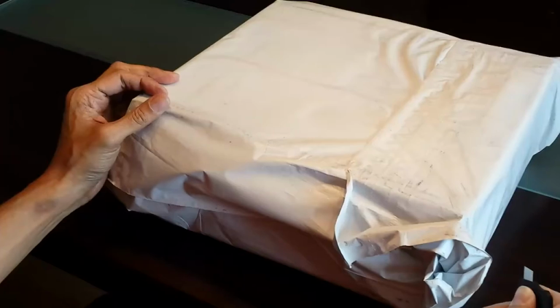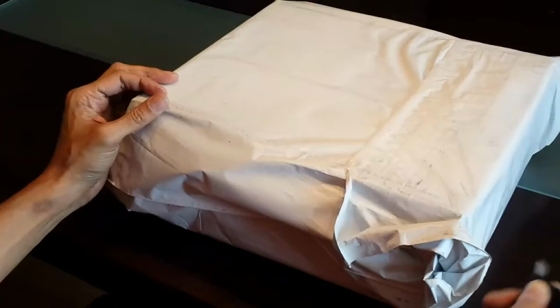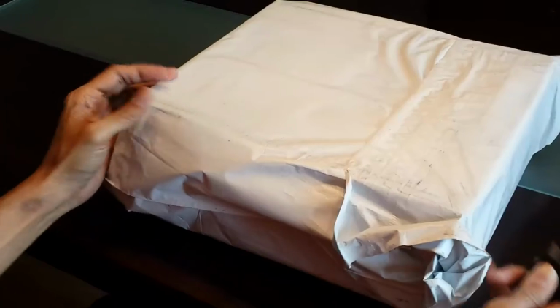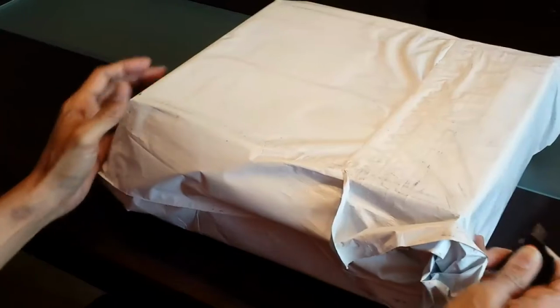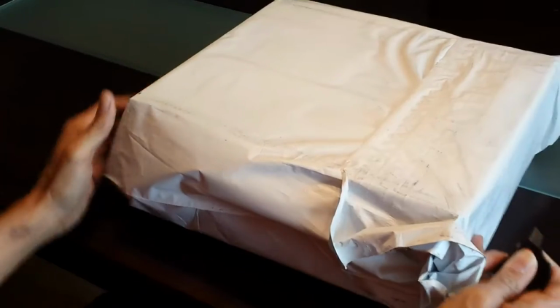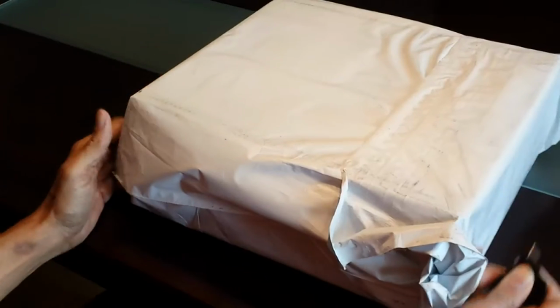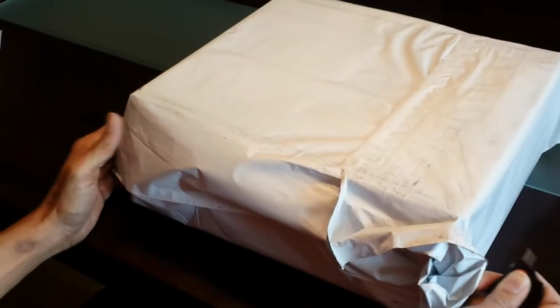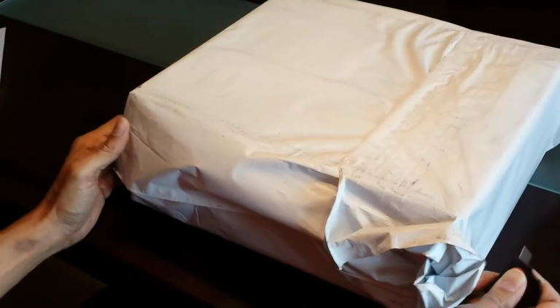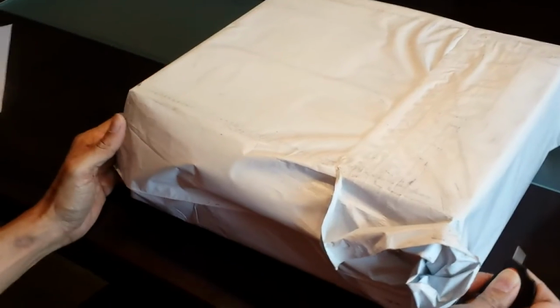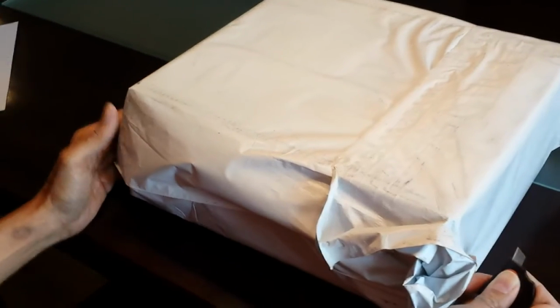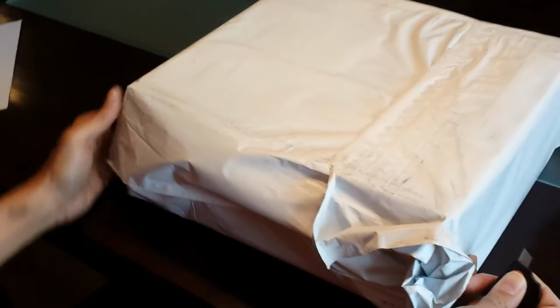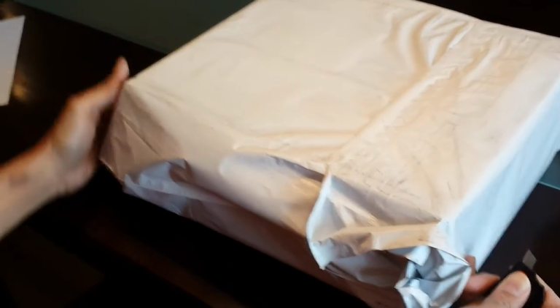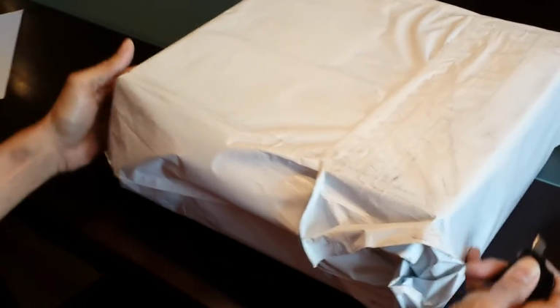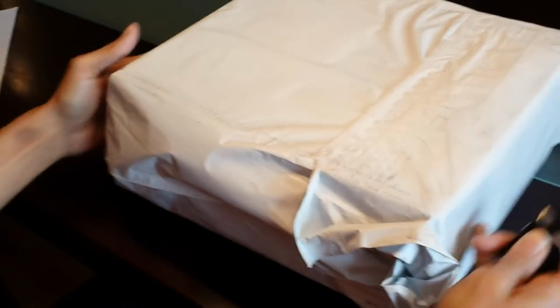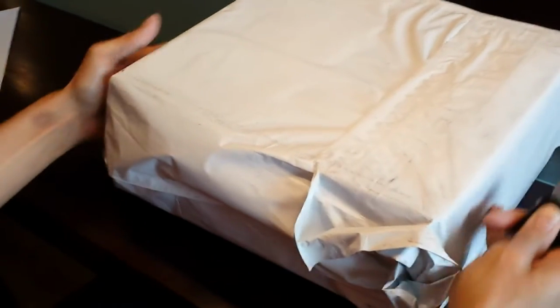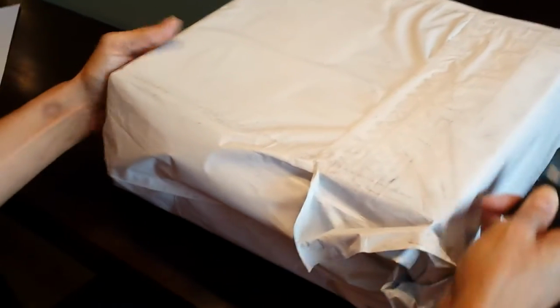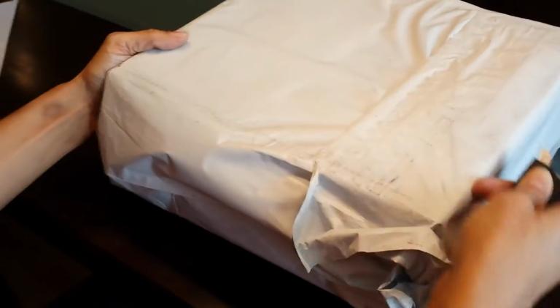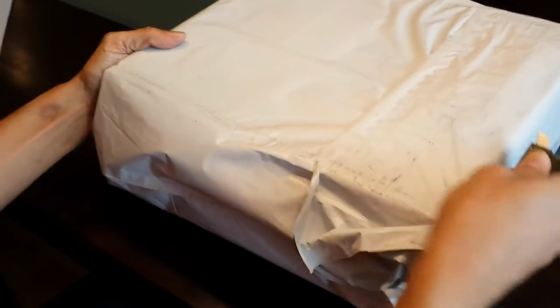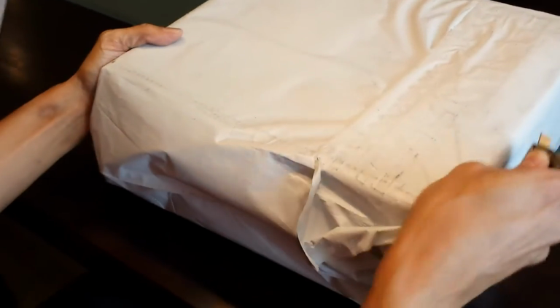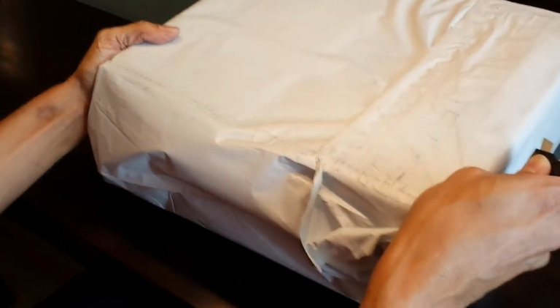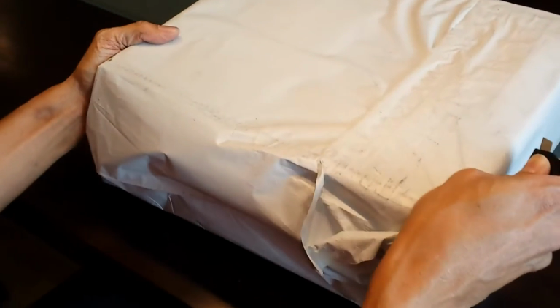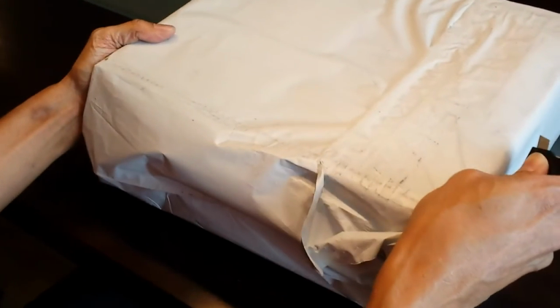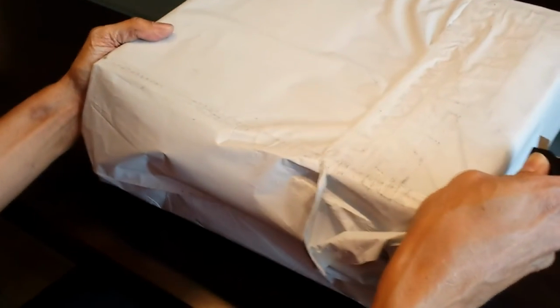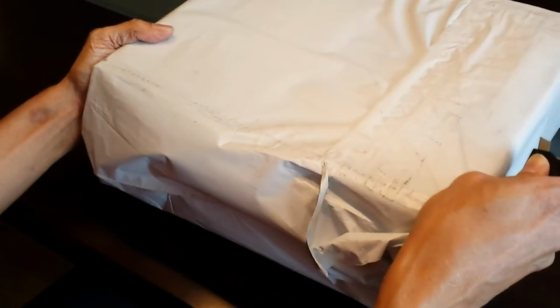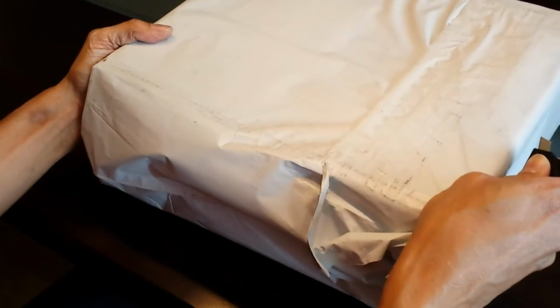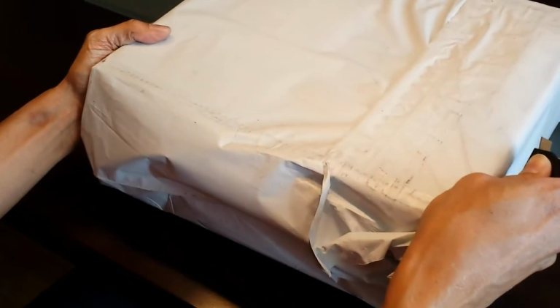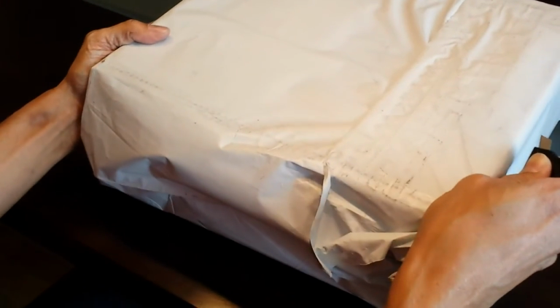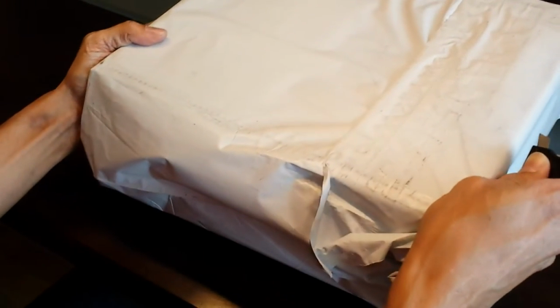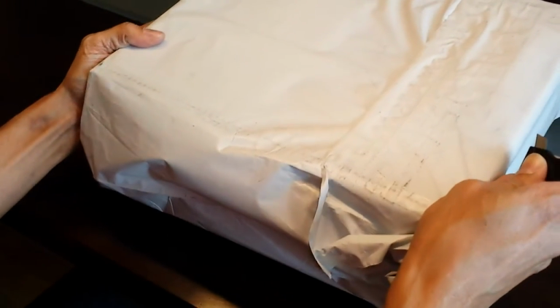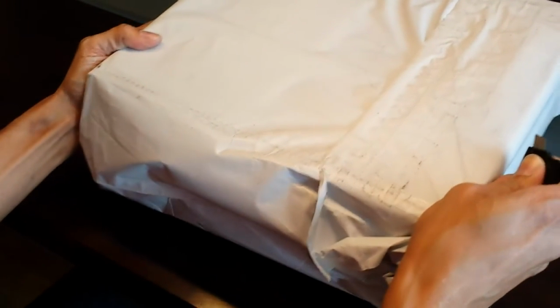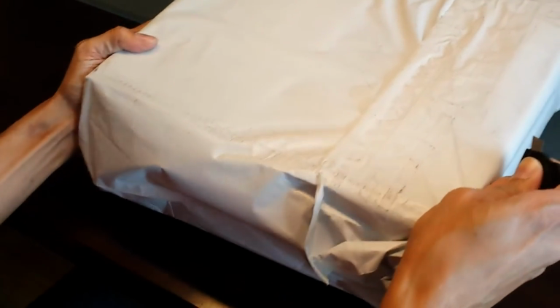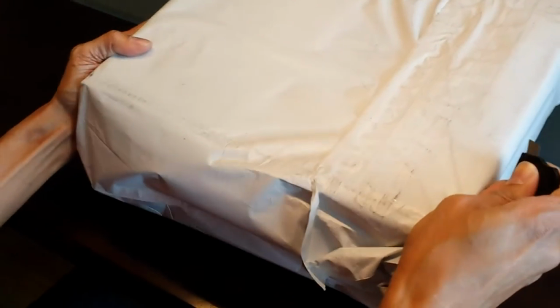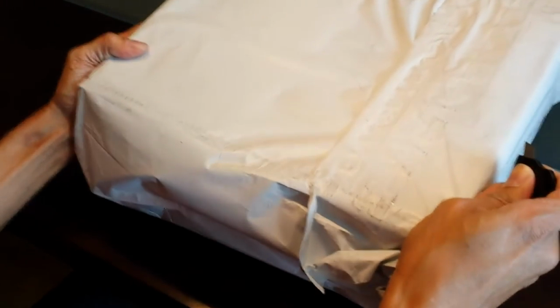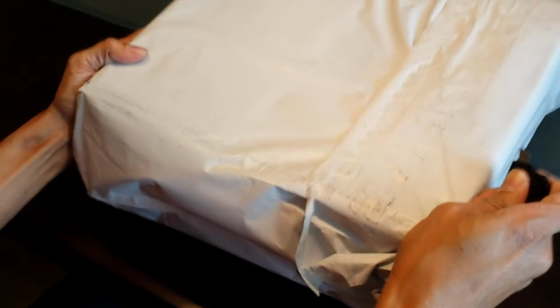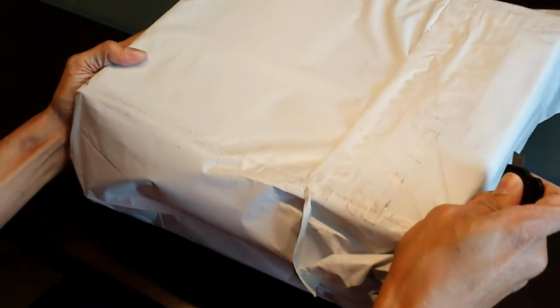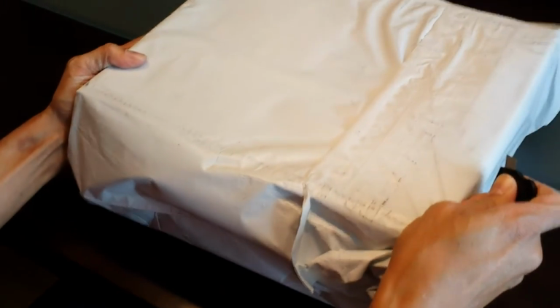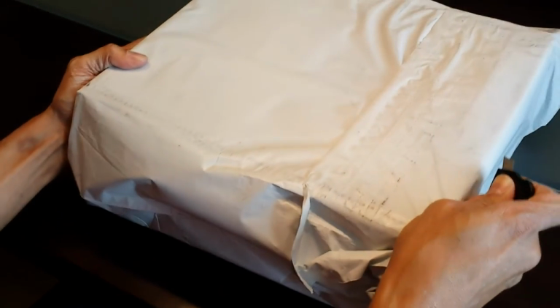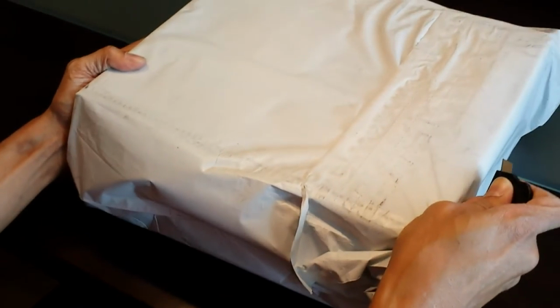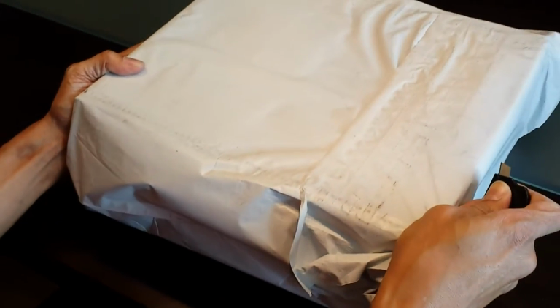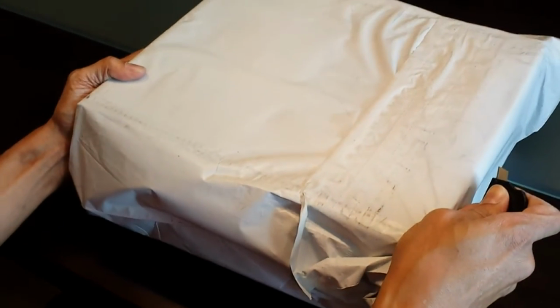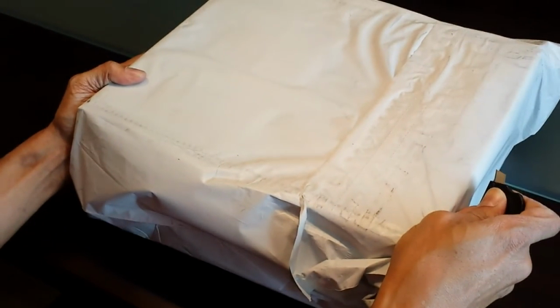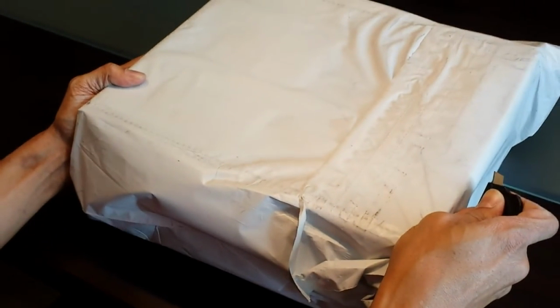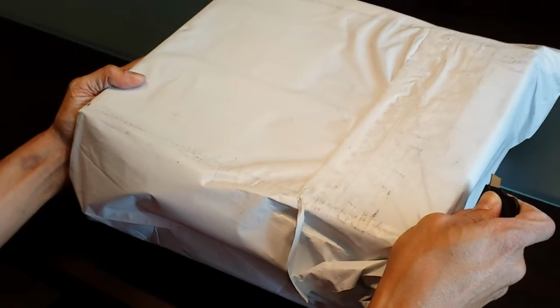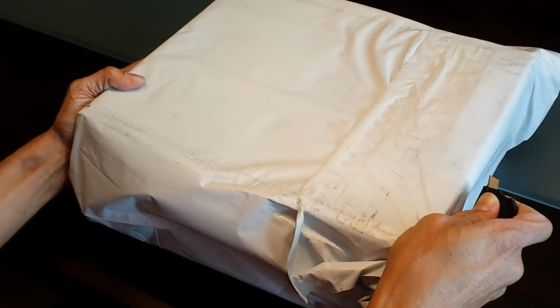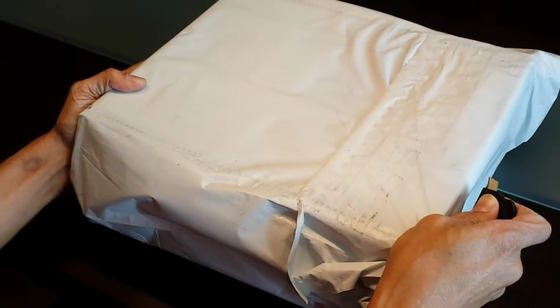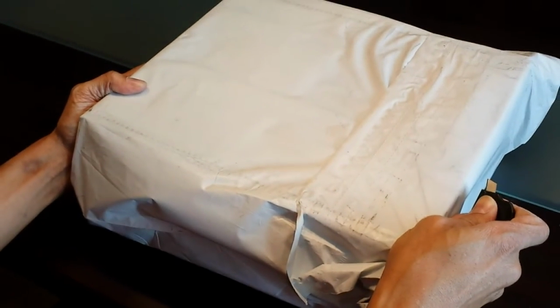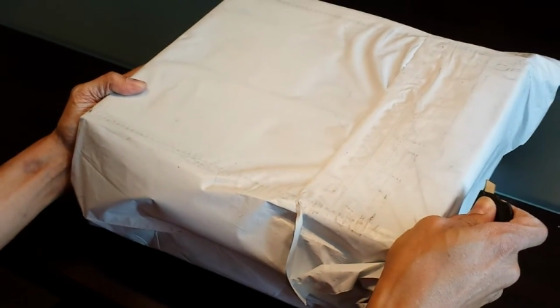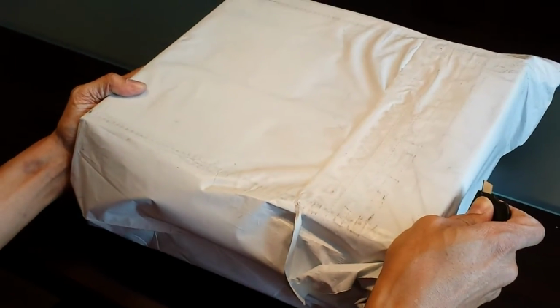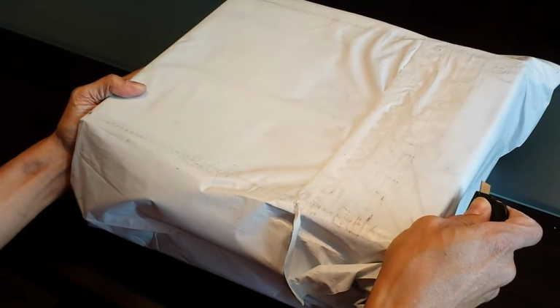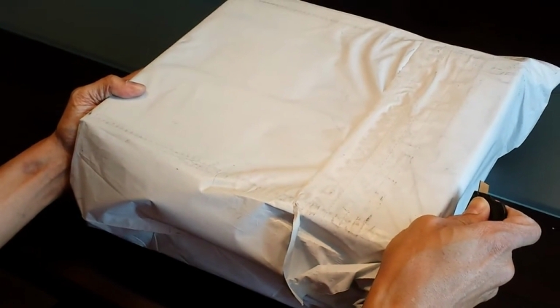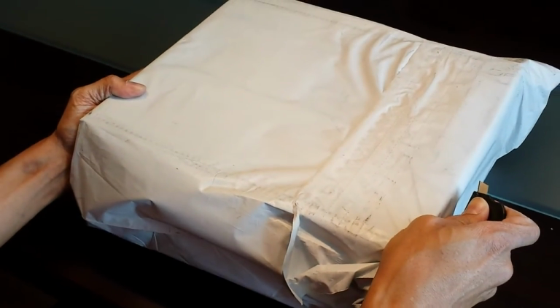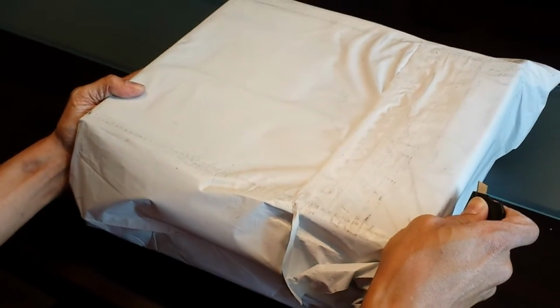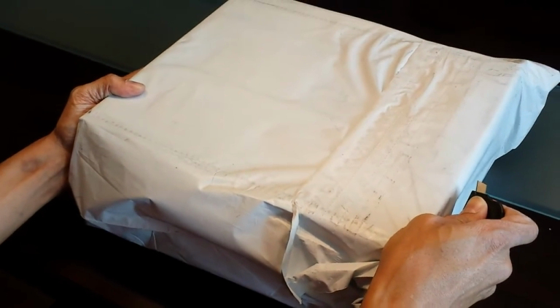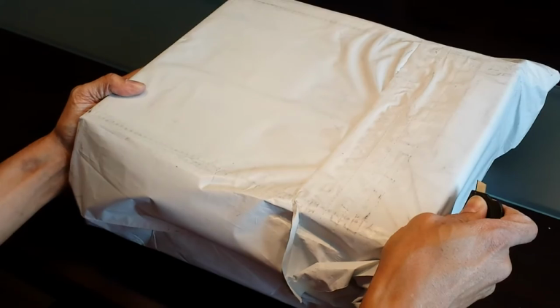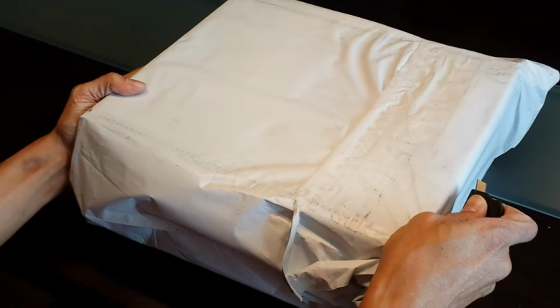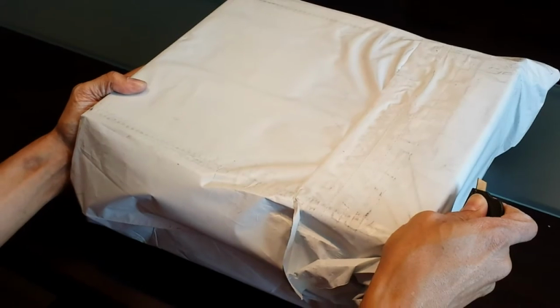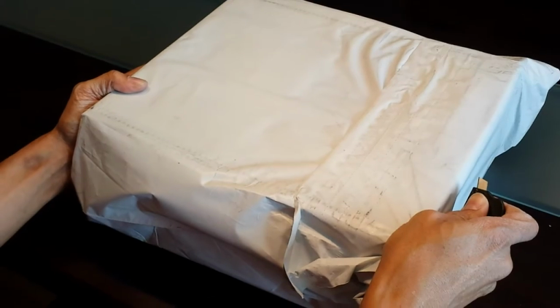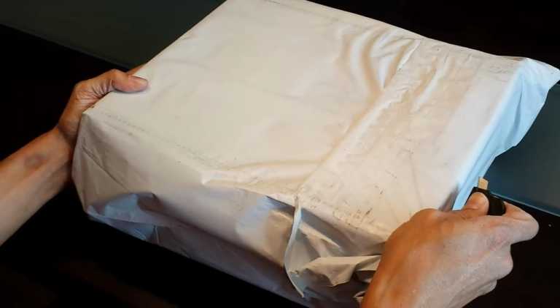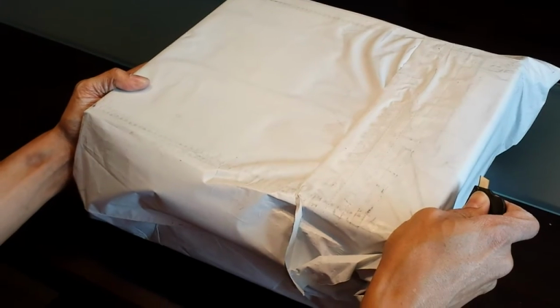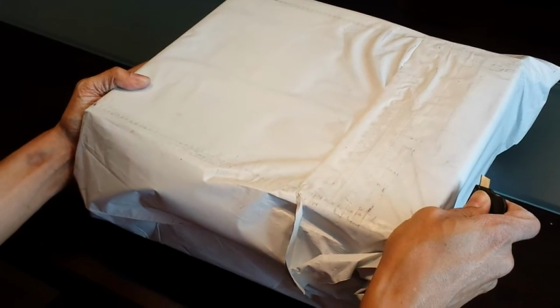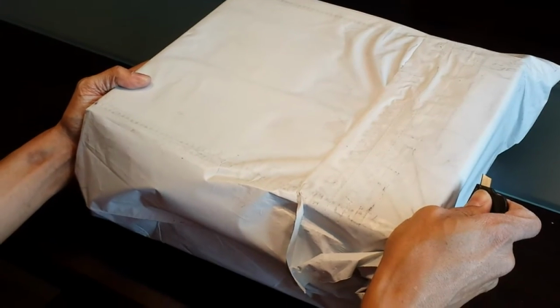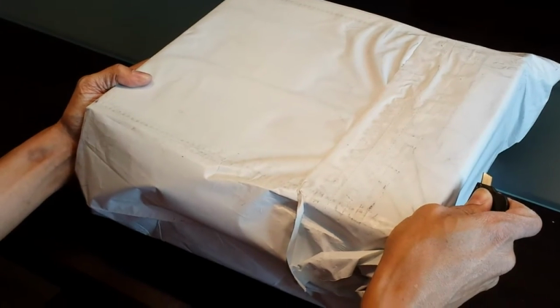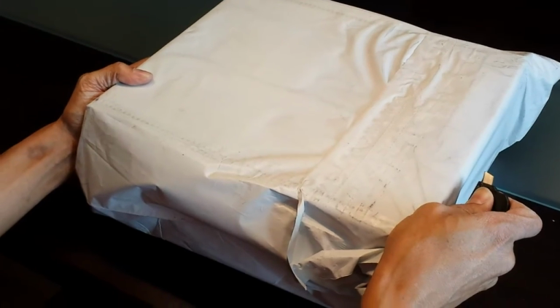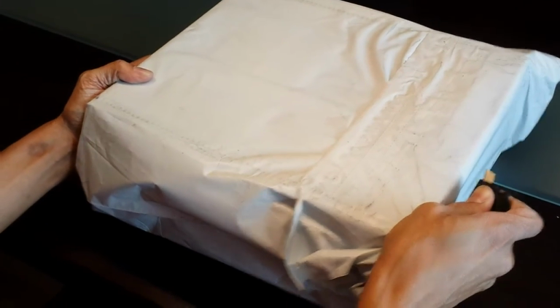Hi, it's Kurt. Today we're doing the unboxing of the Sorel Manawan slipper.